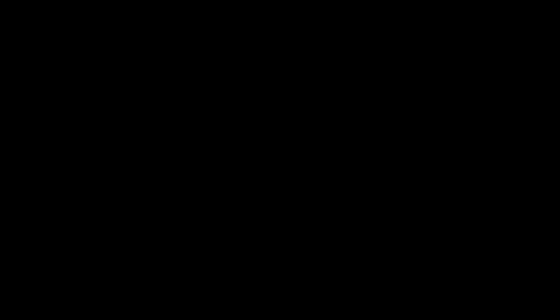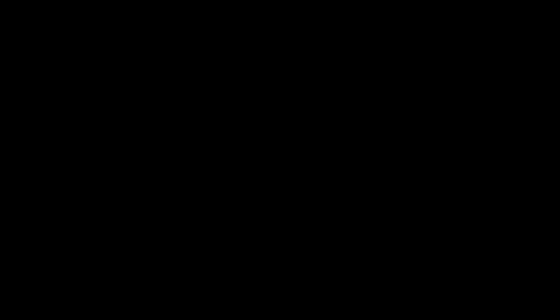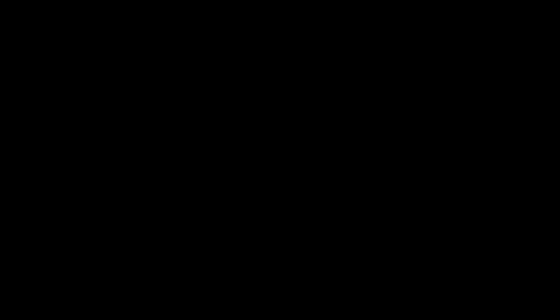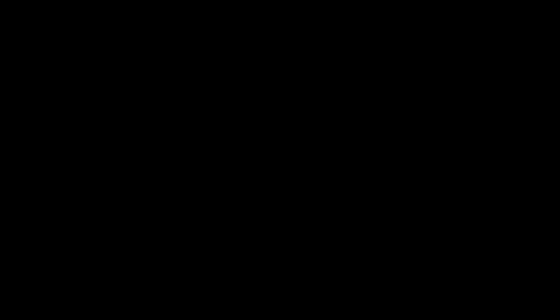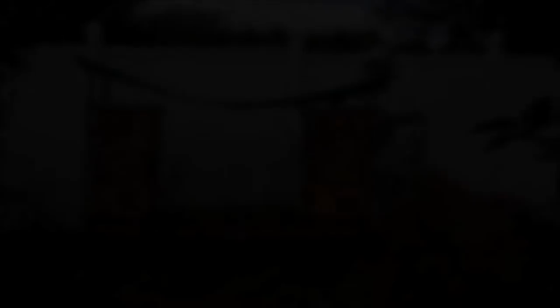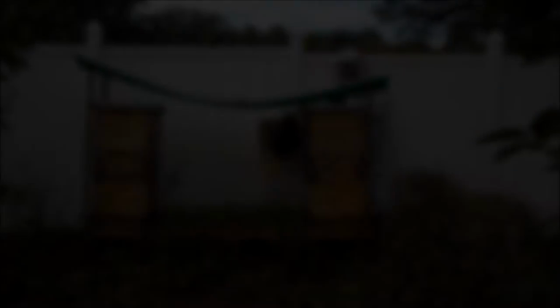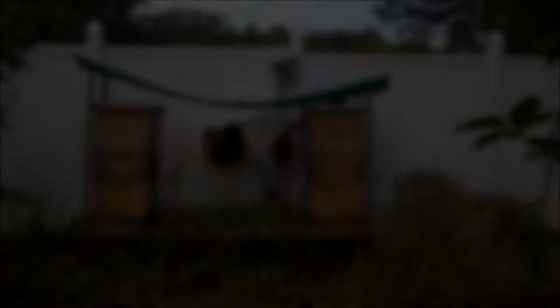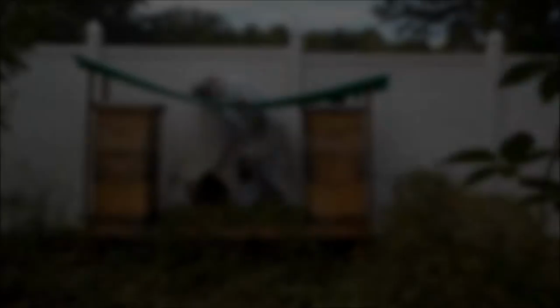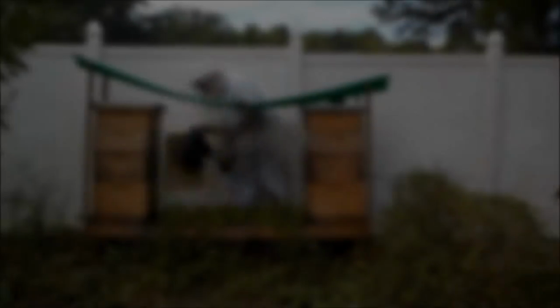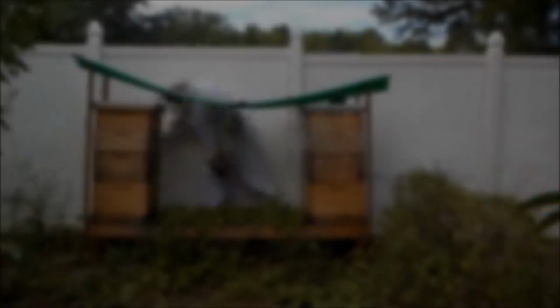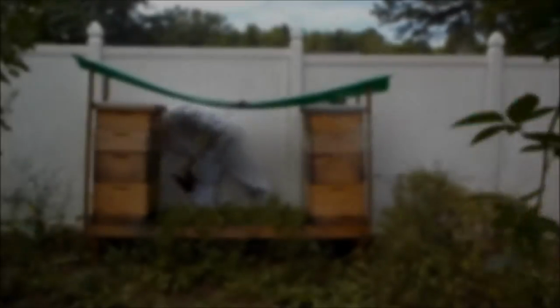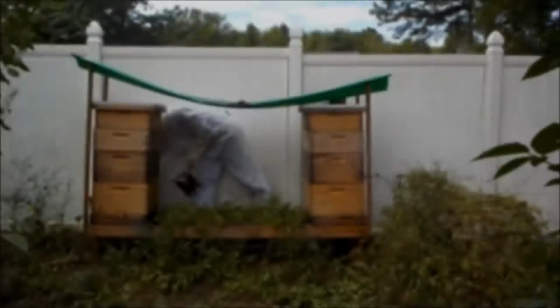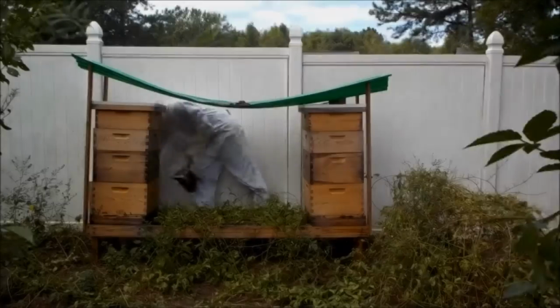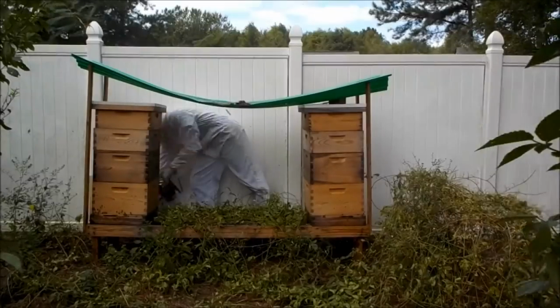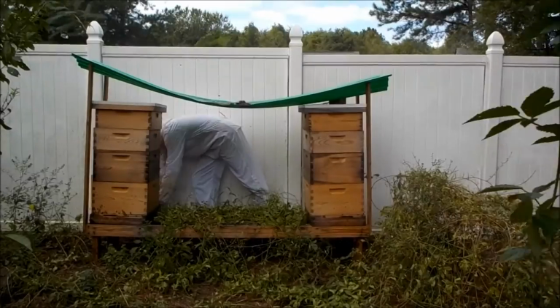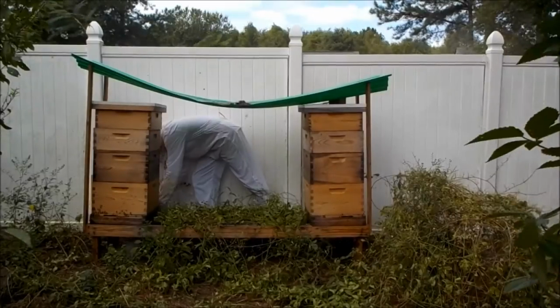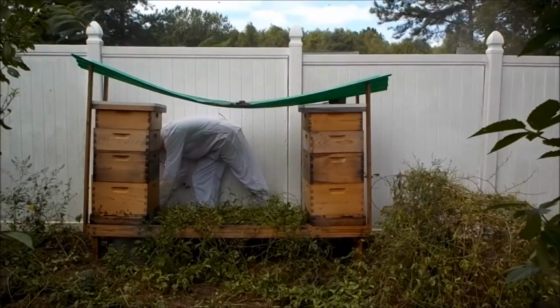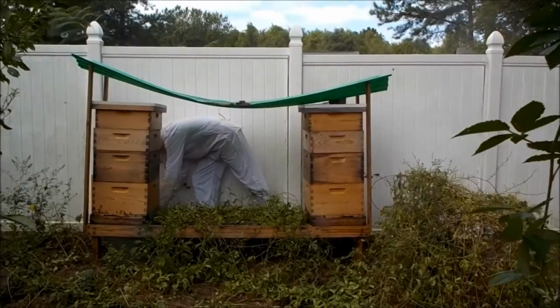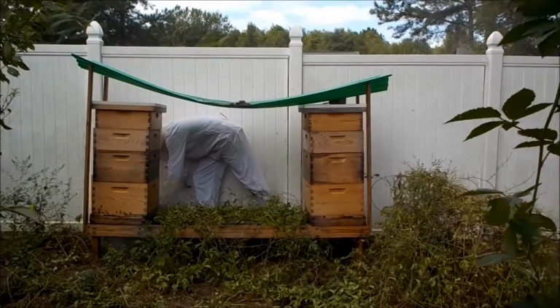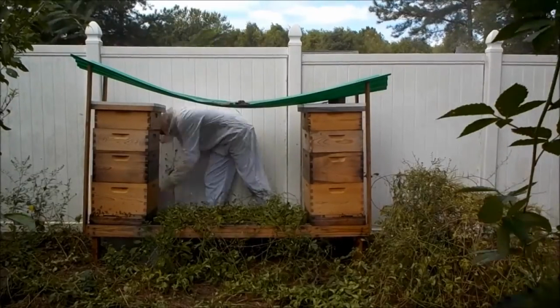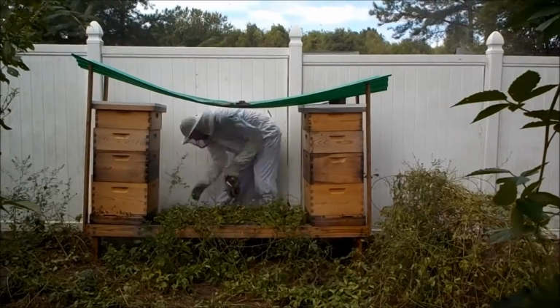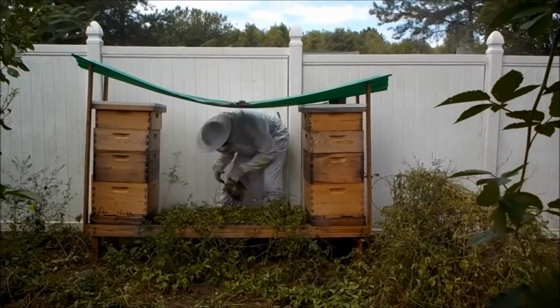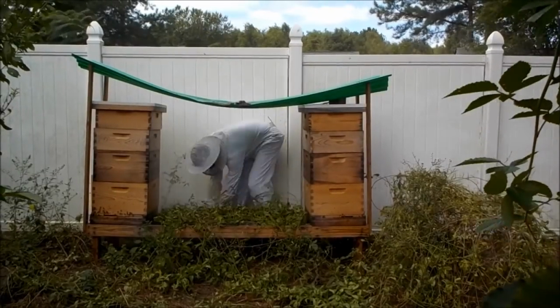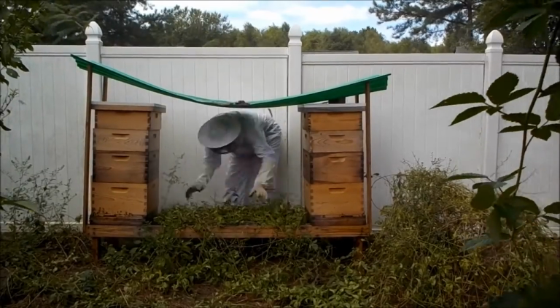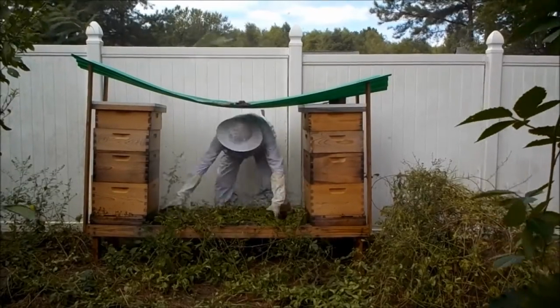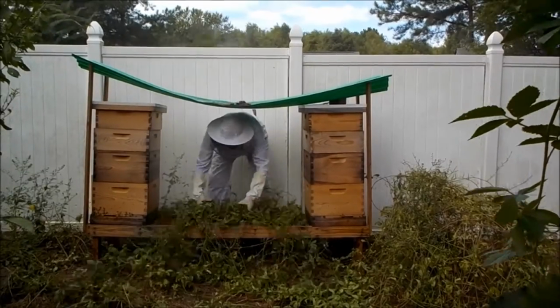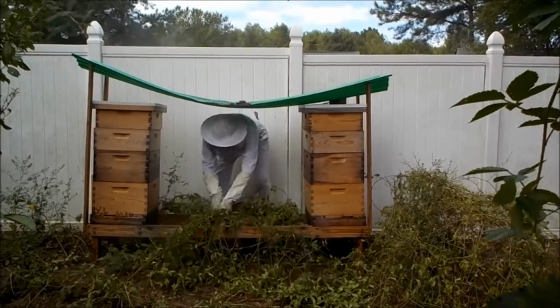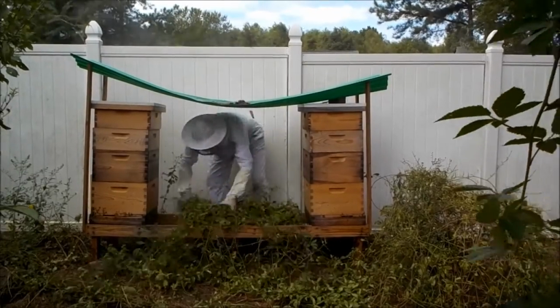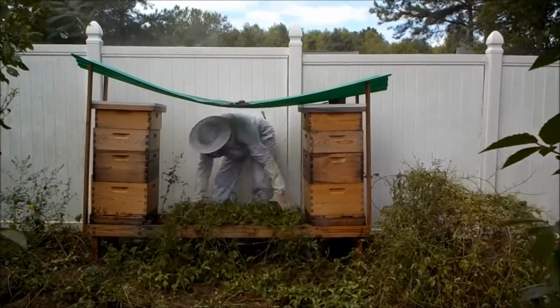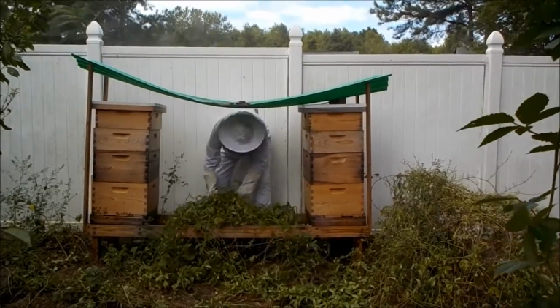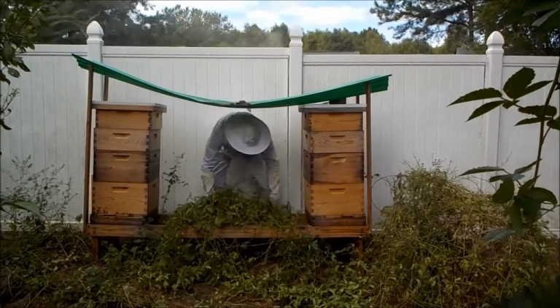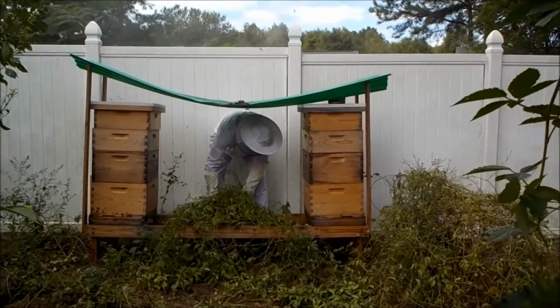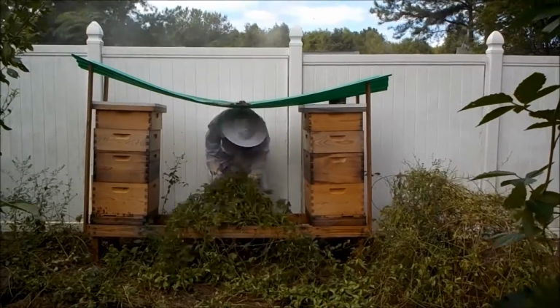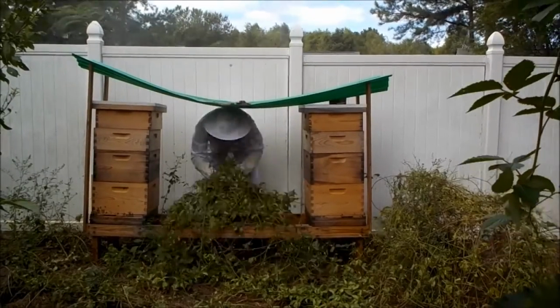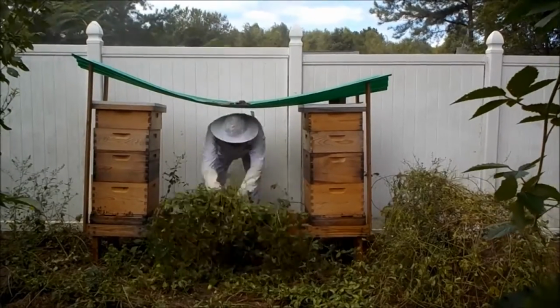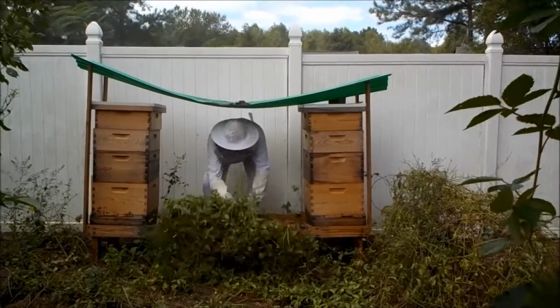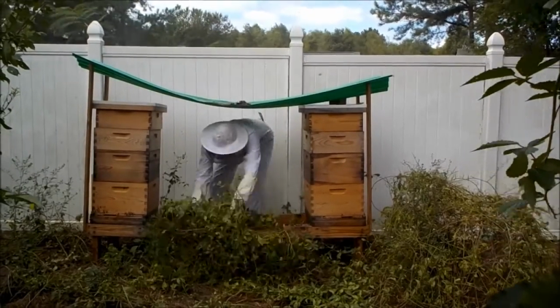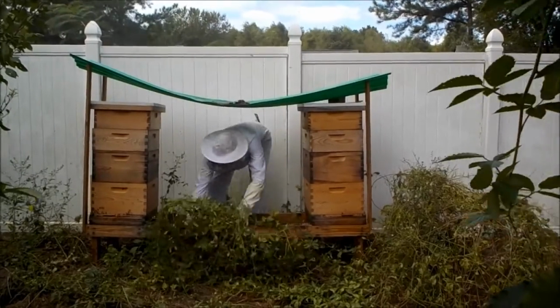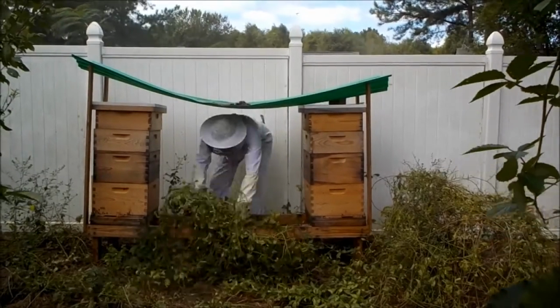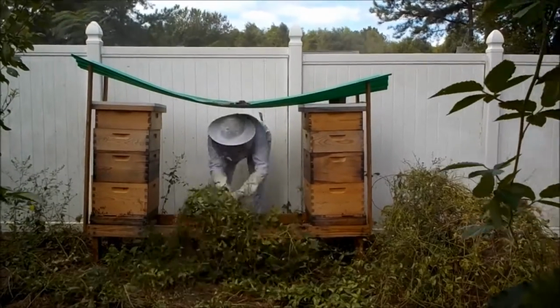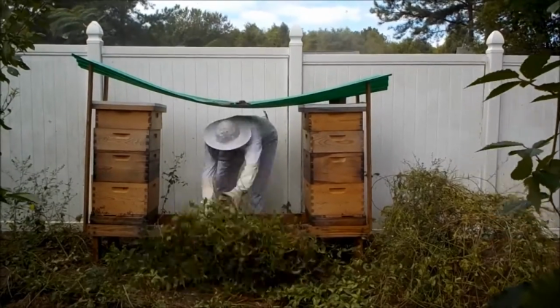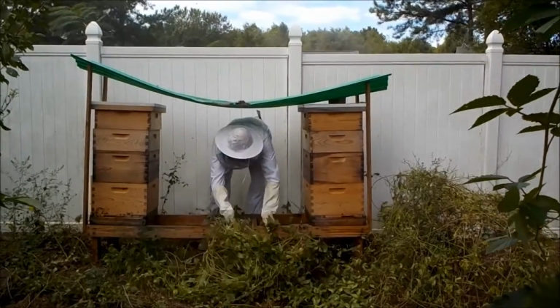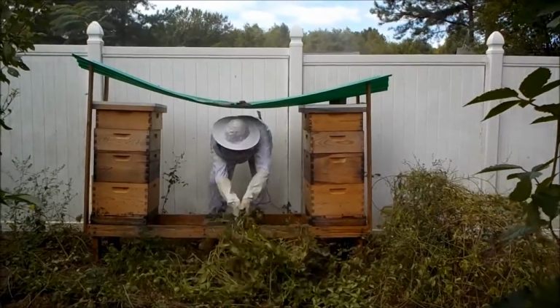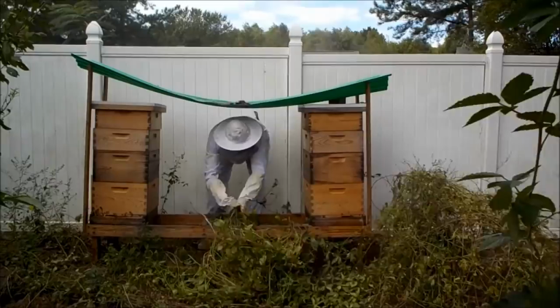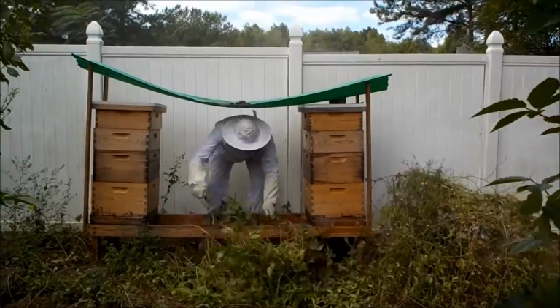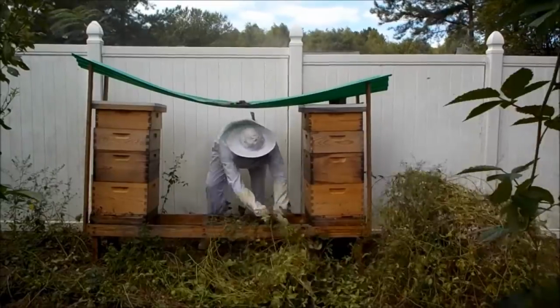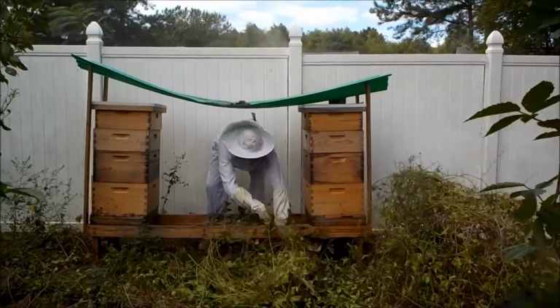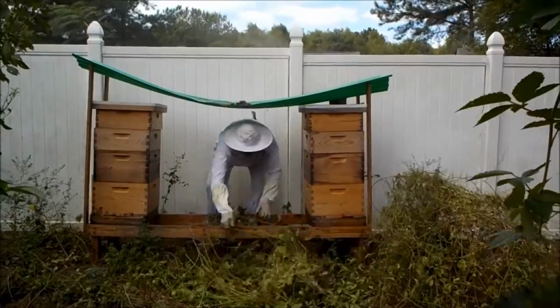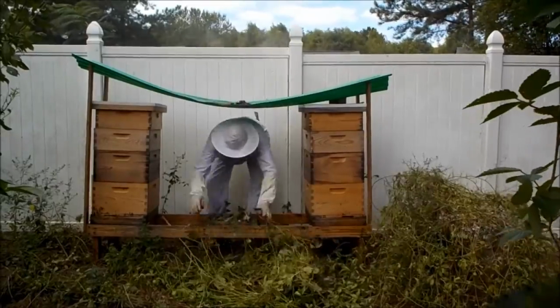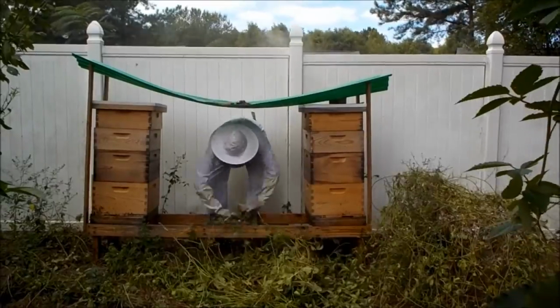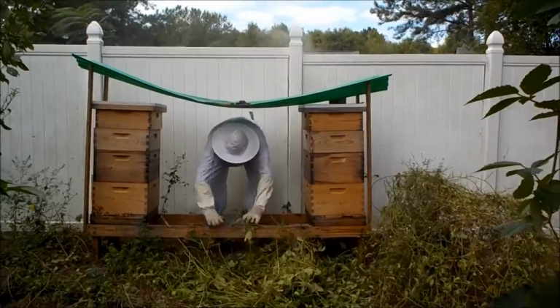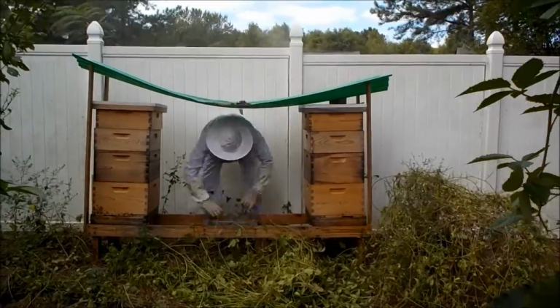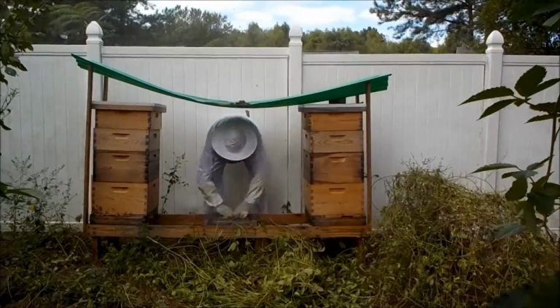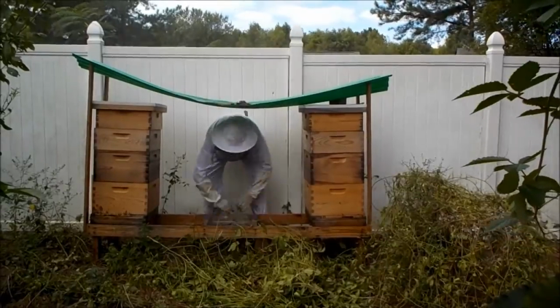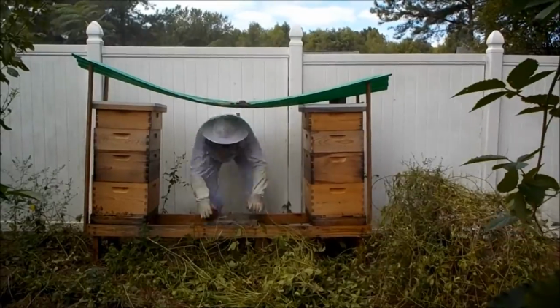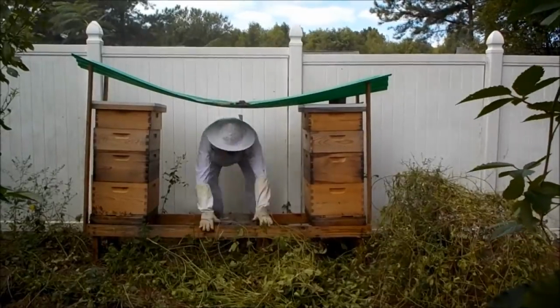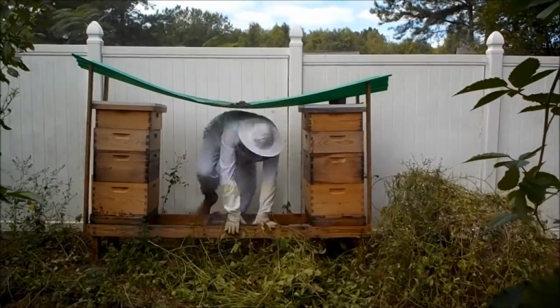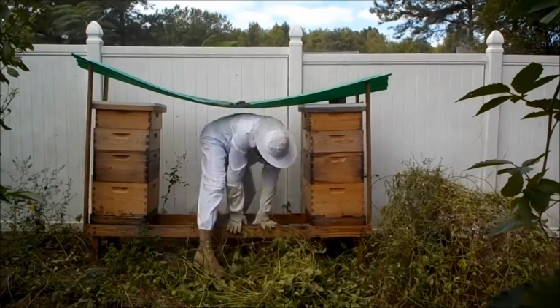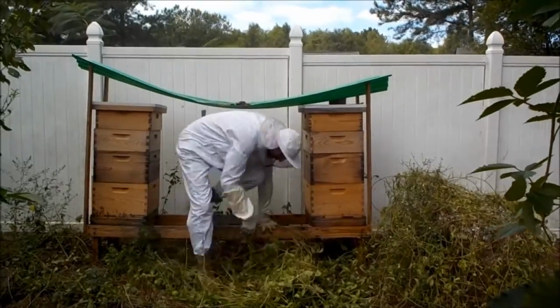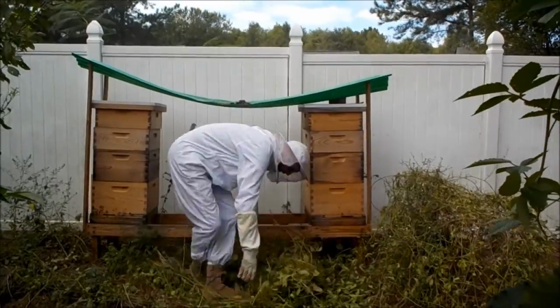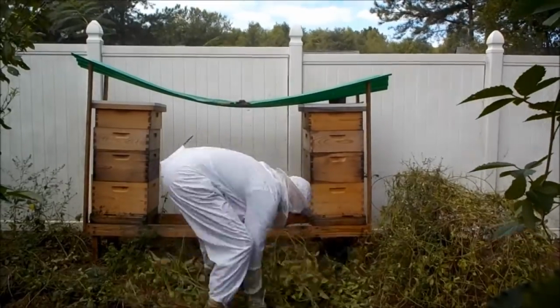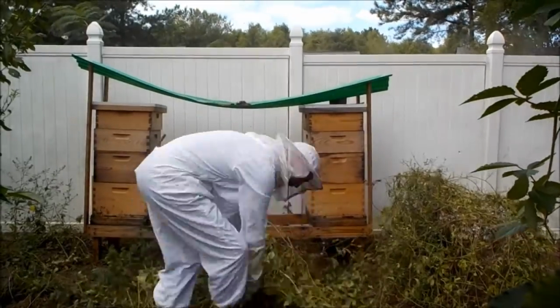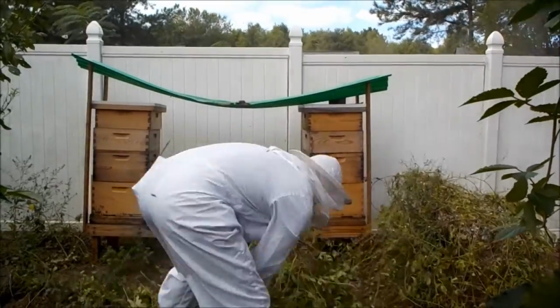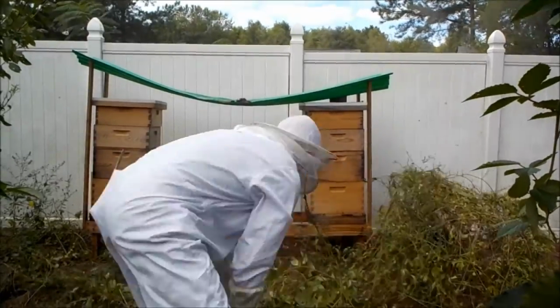Hey there garden fans and welcome back to the permaculture homestead. In today's episode I wanted to give you all a suburban beekeeping update.